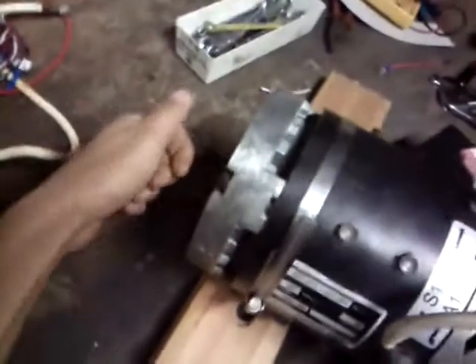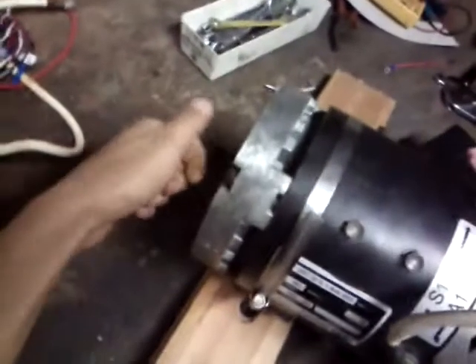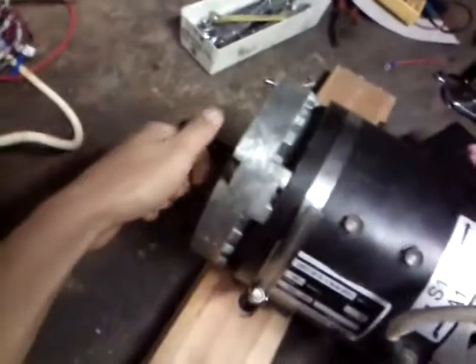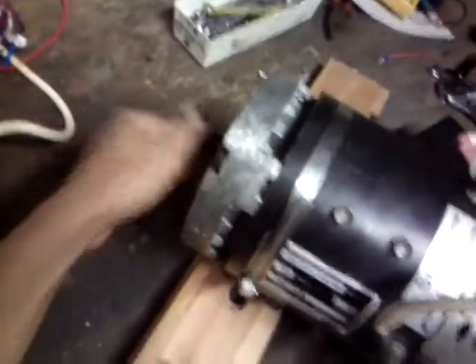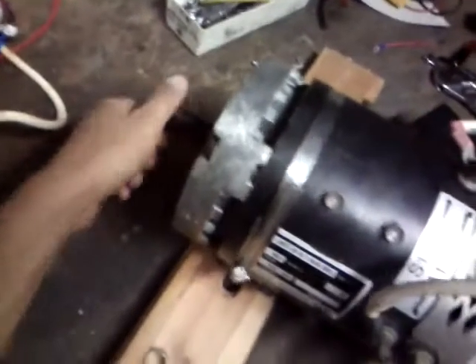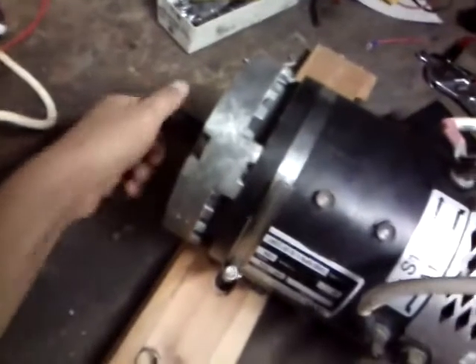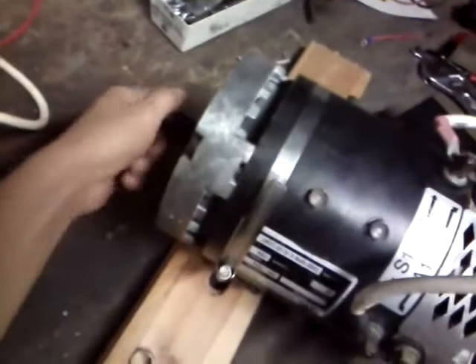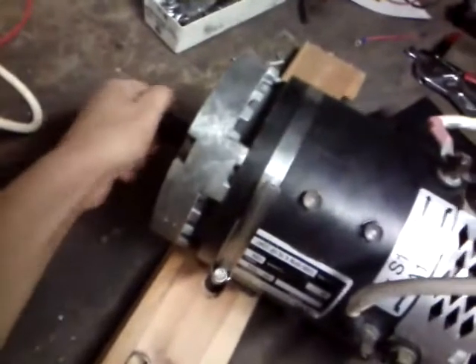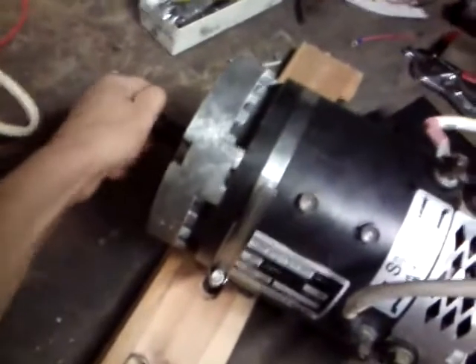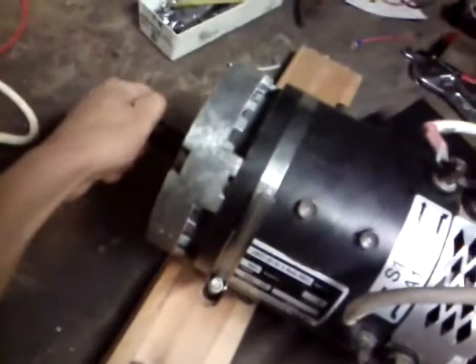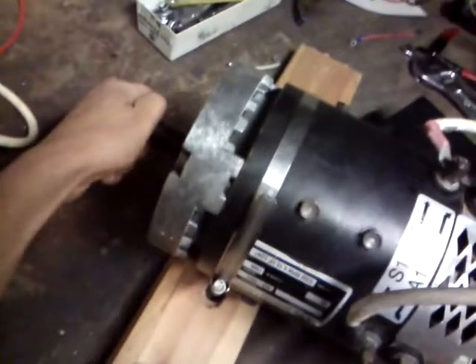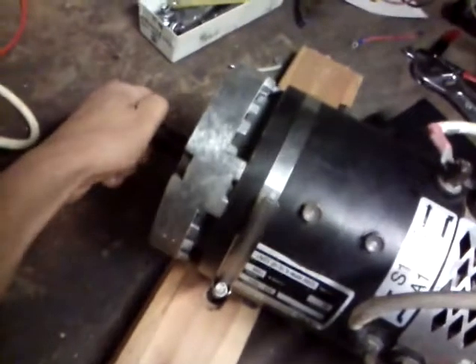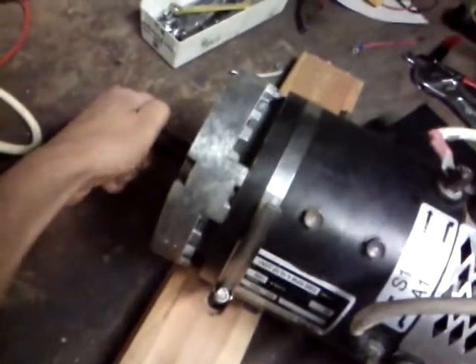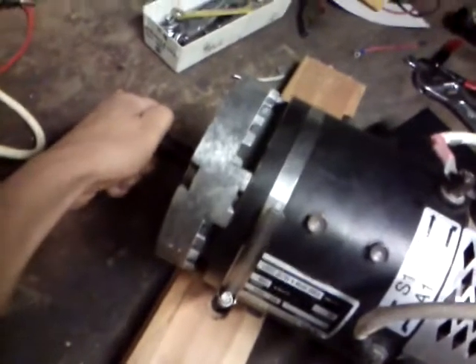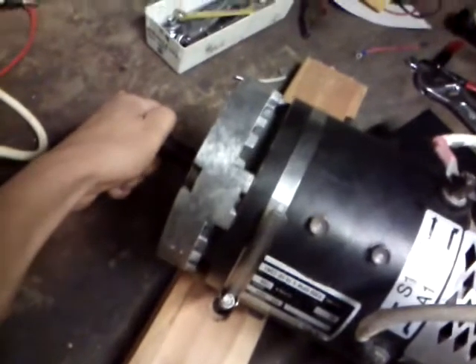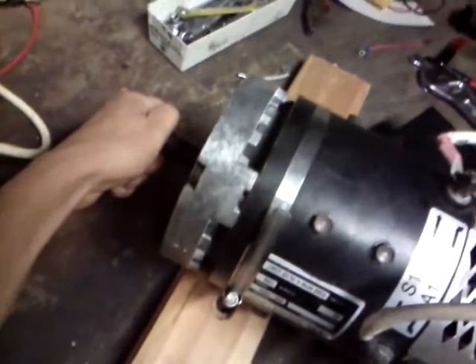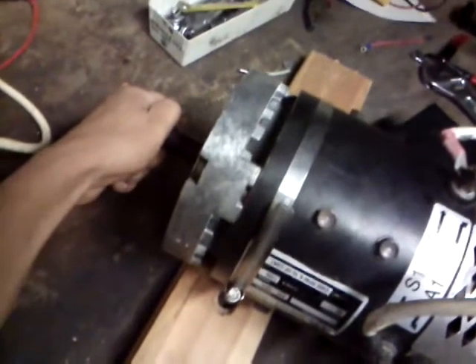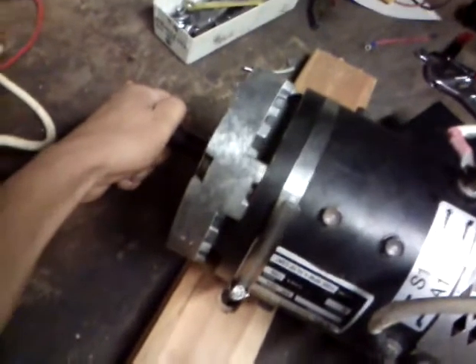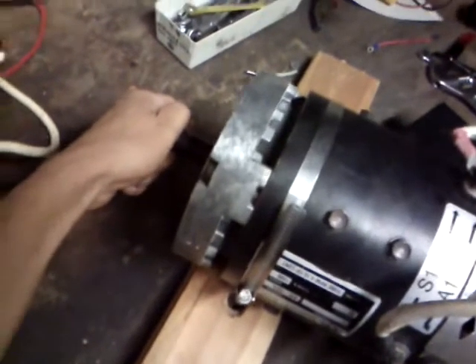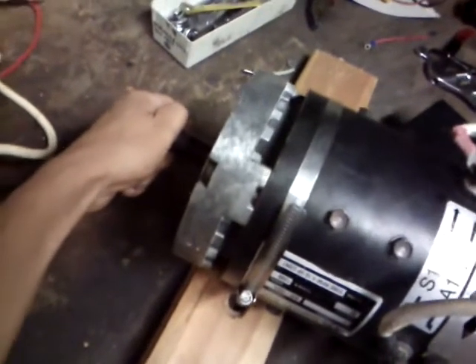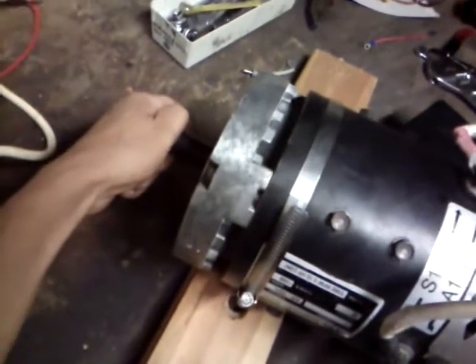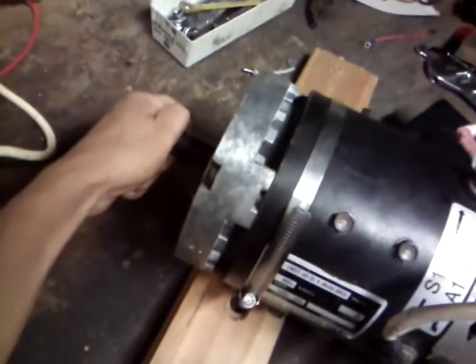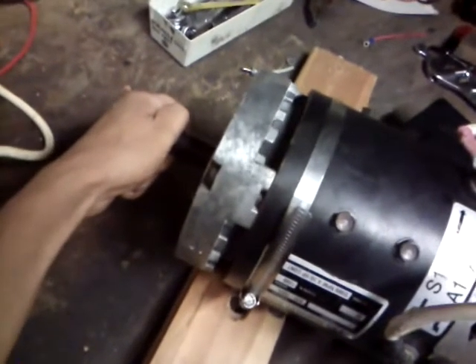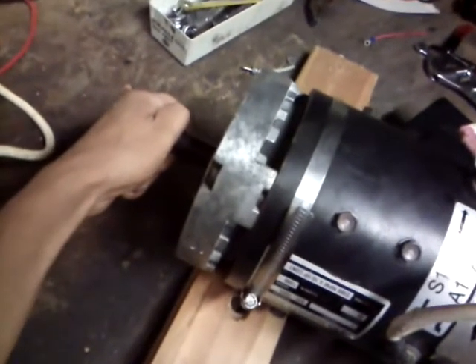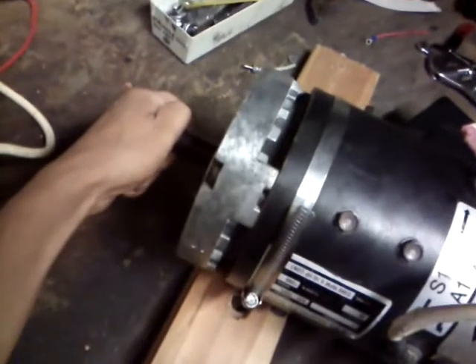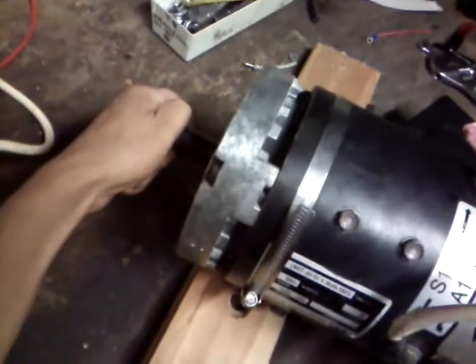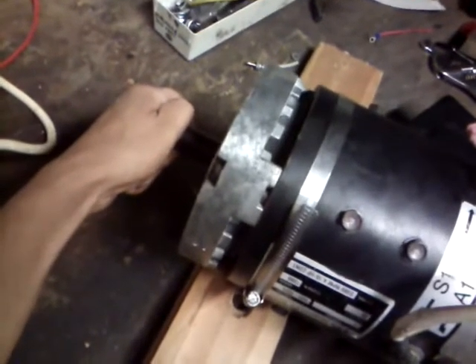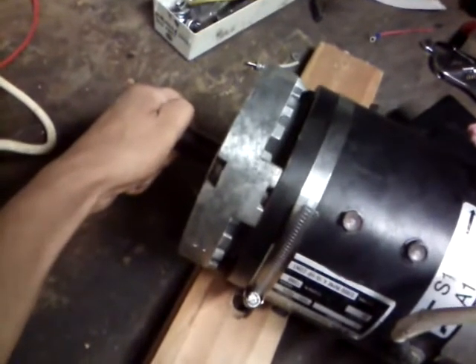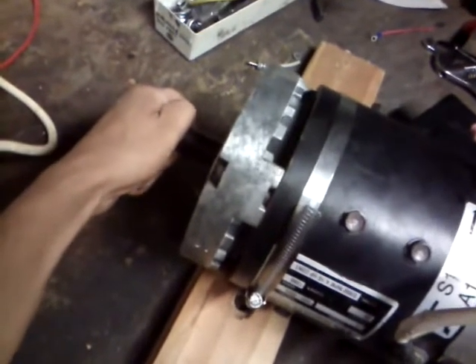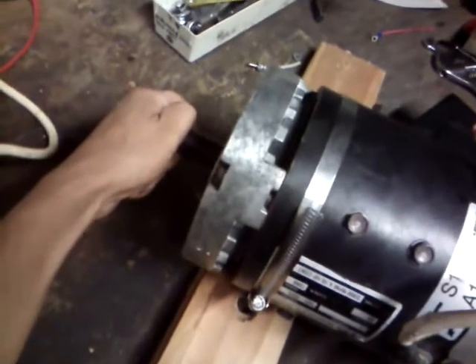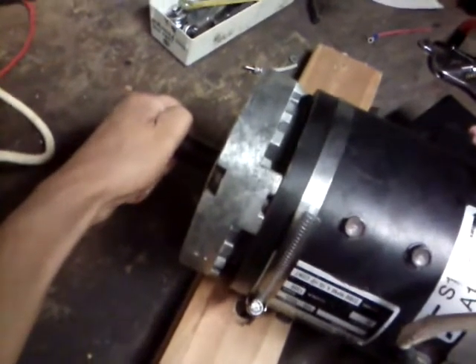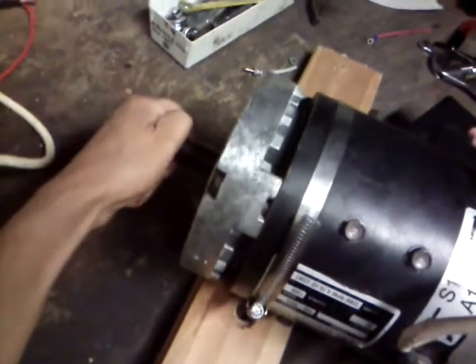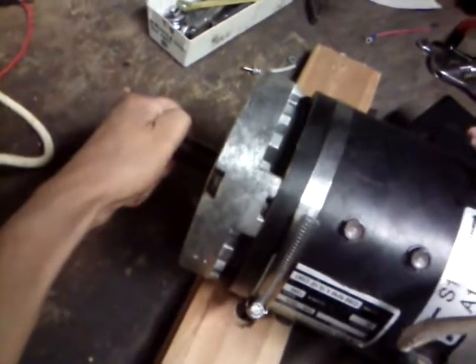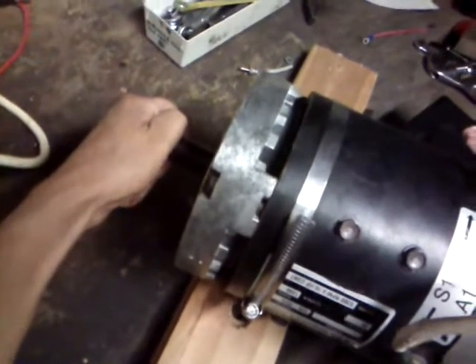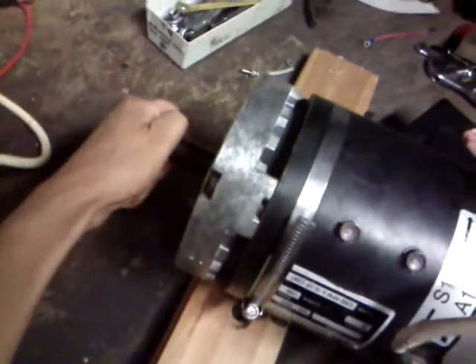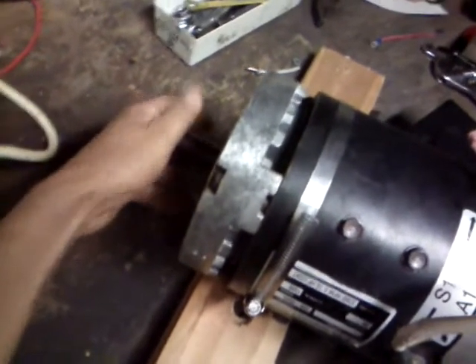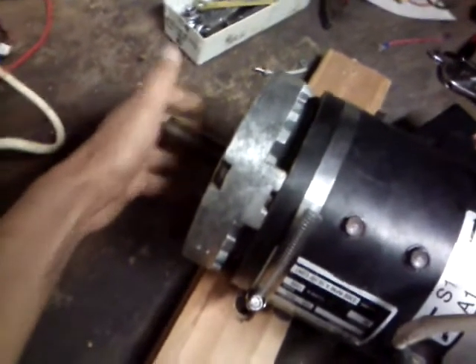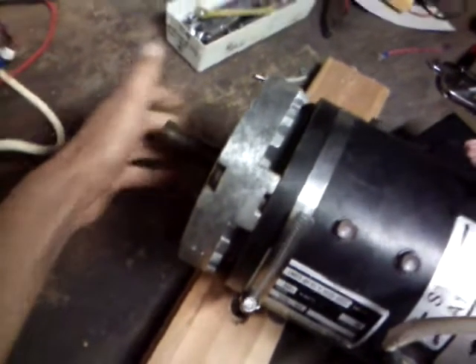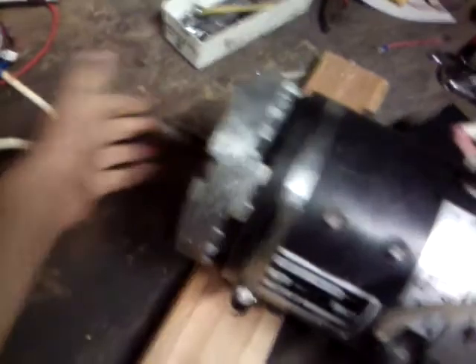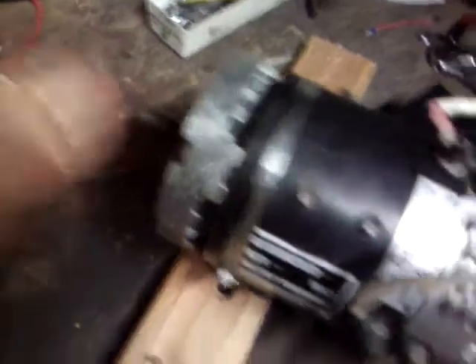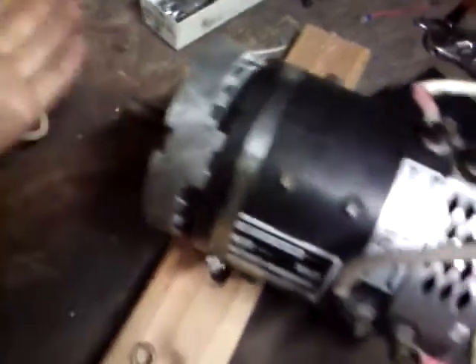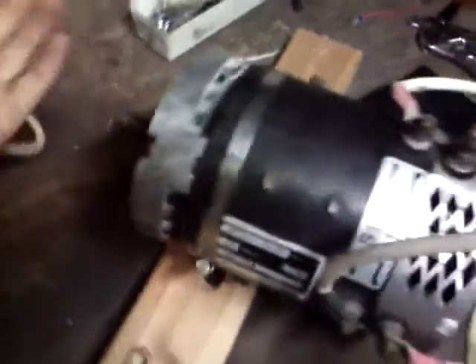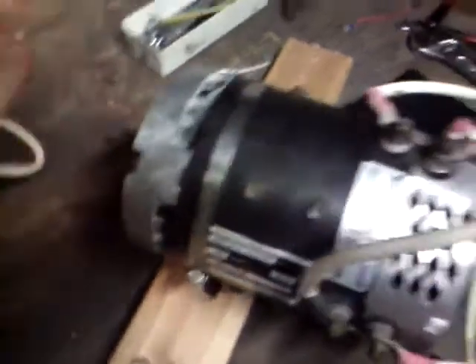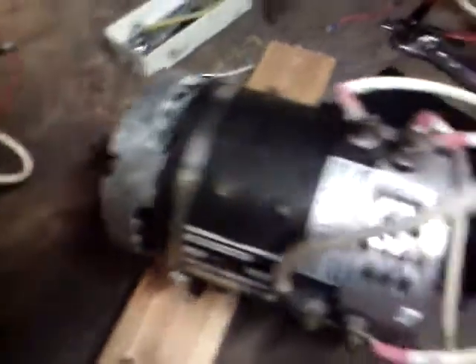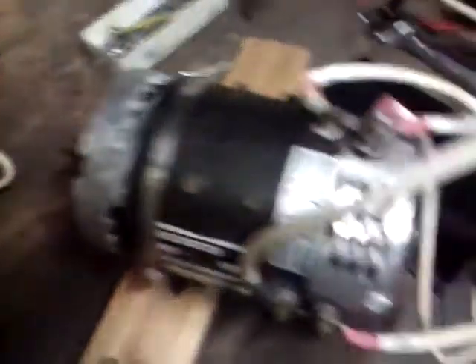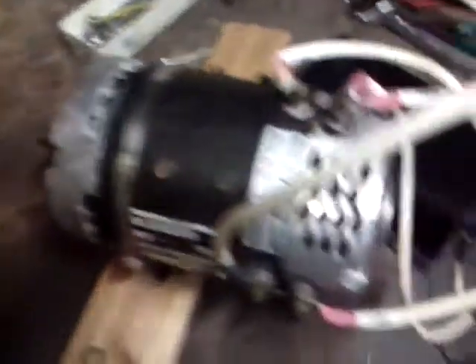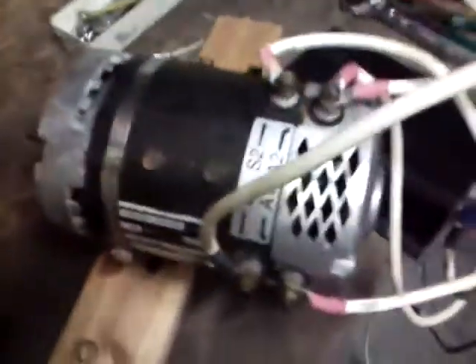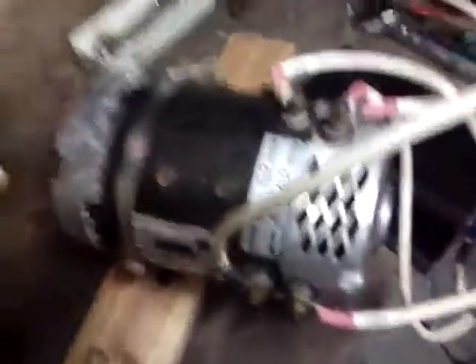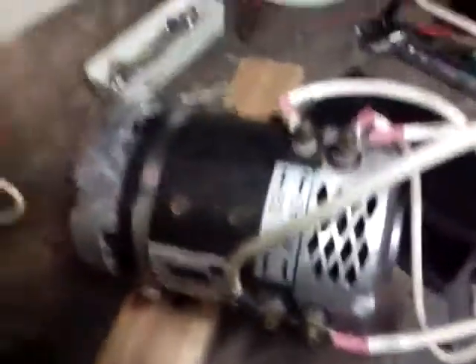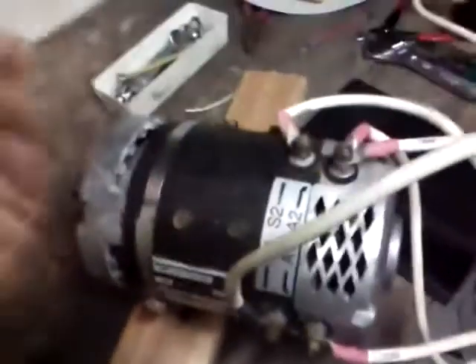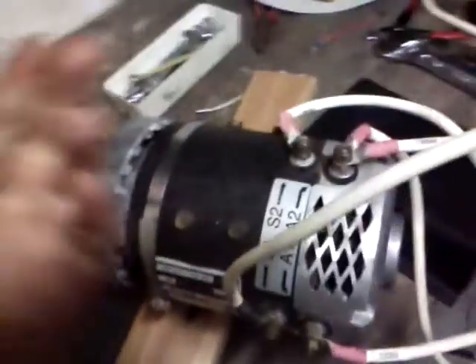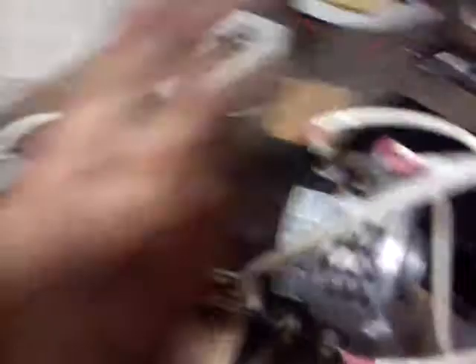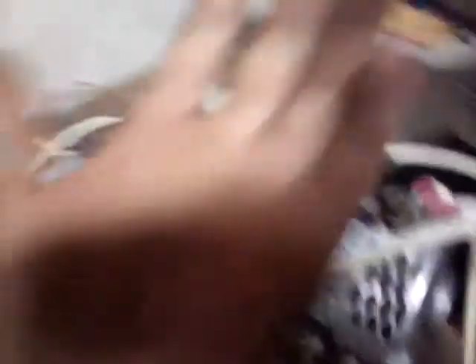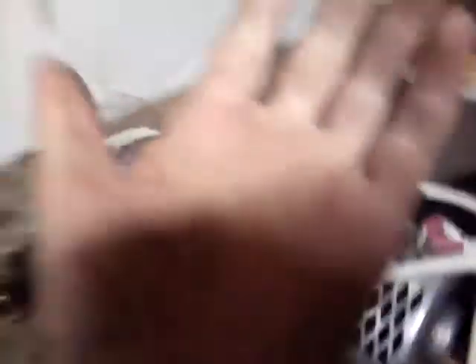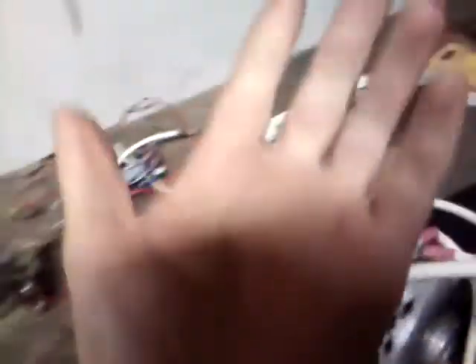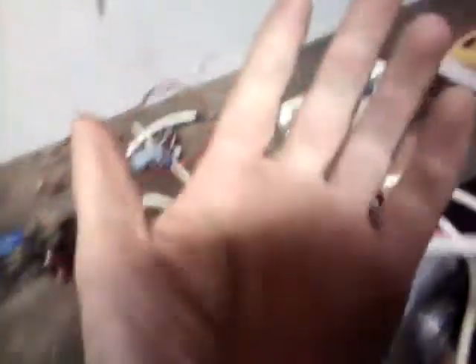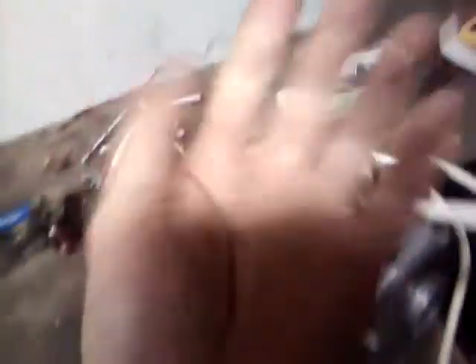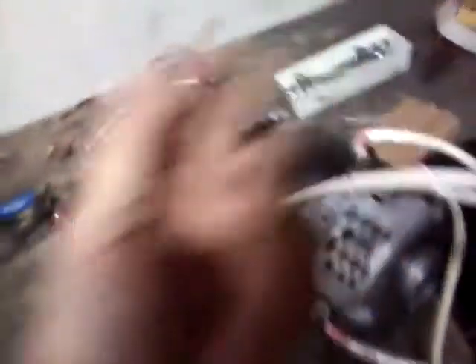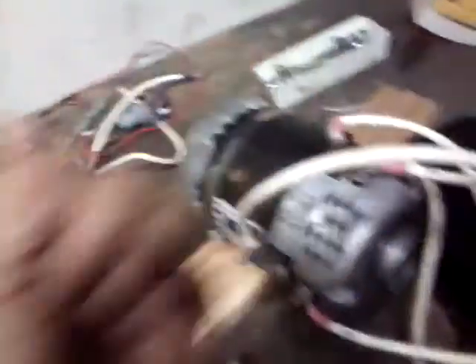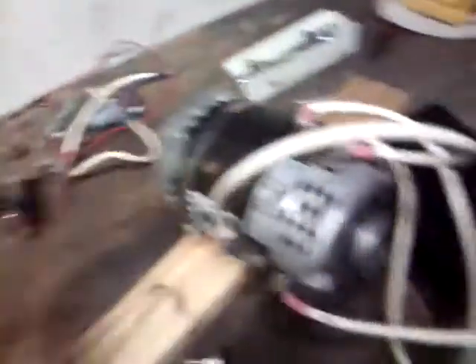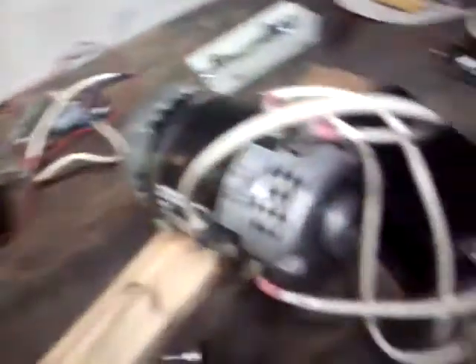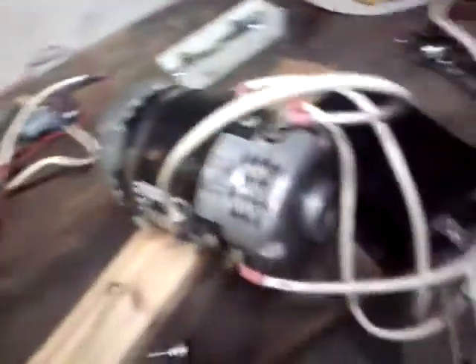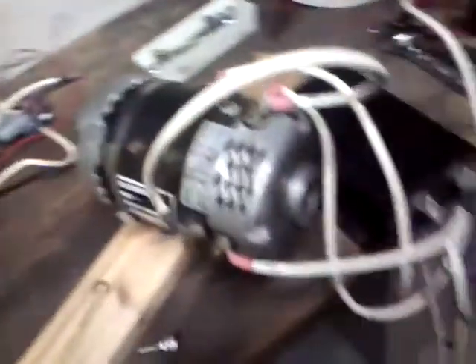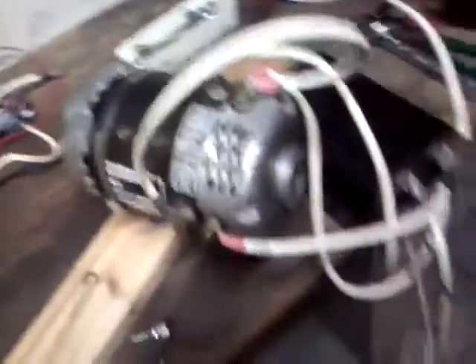Got it running here. I can almost stall it out without taking the skin off my thumb.